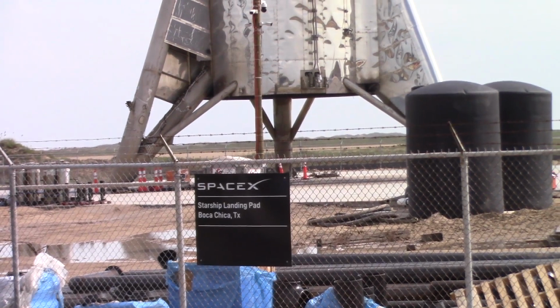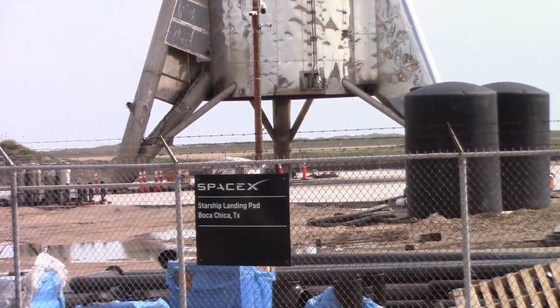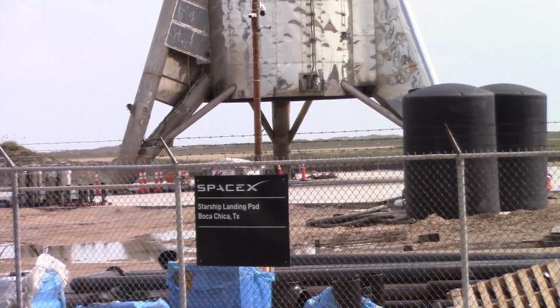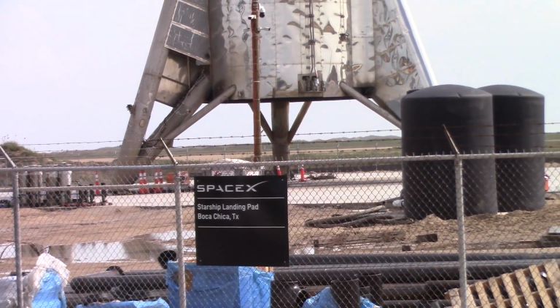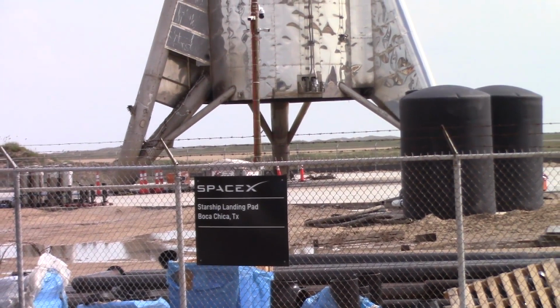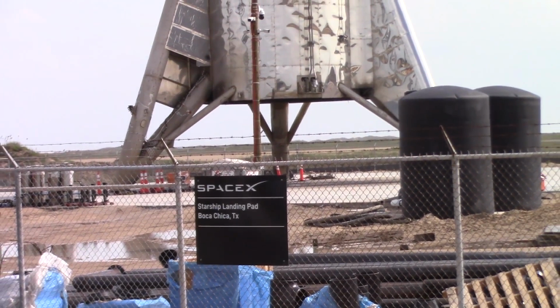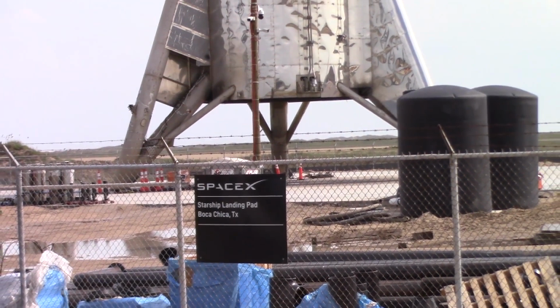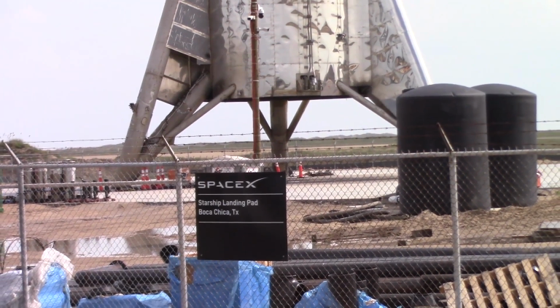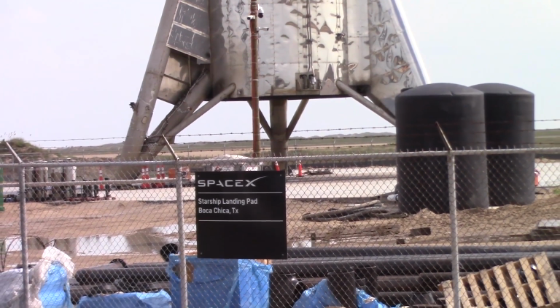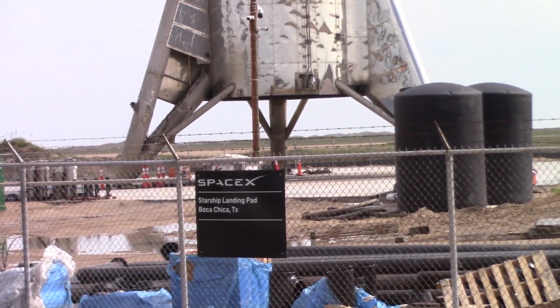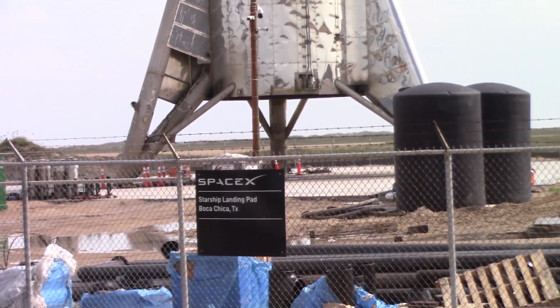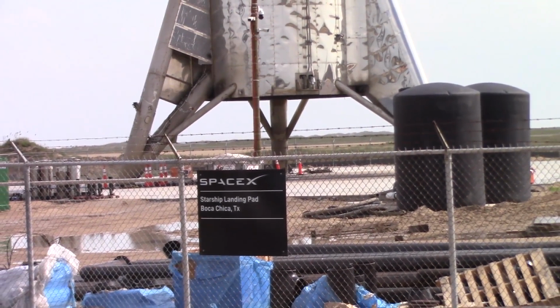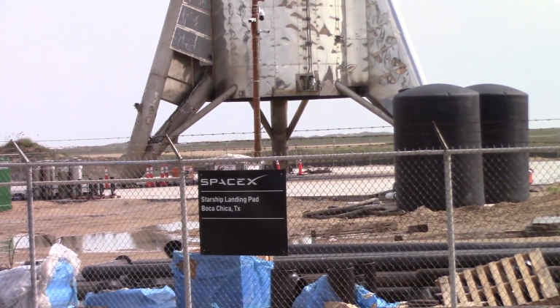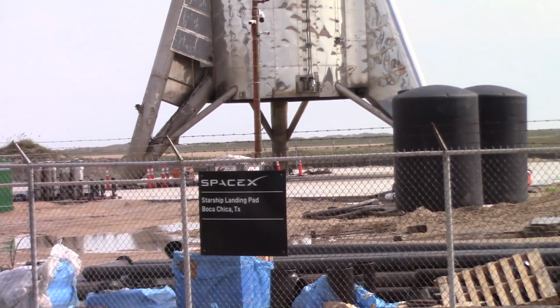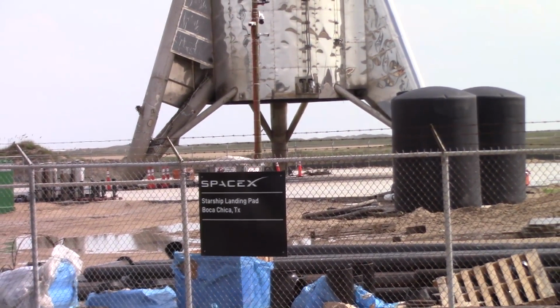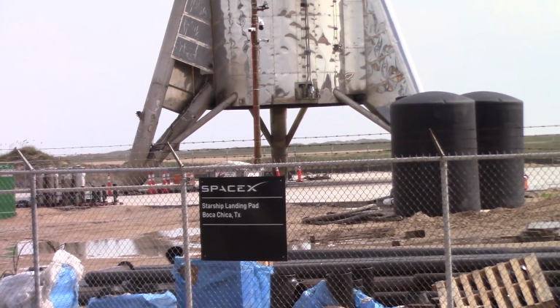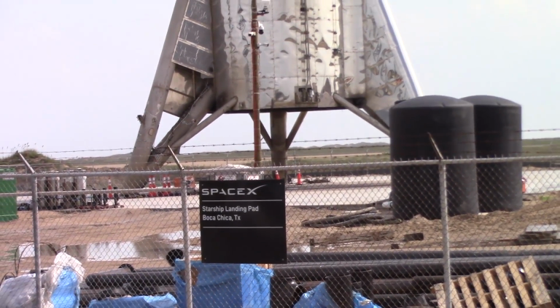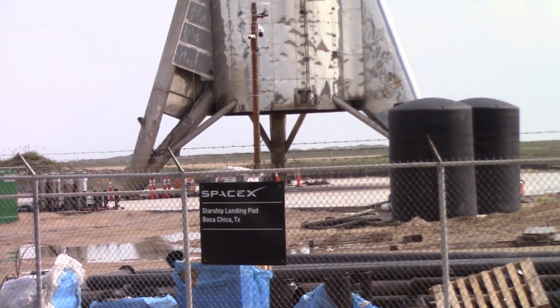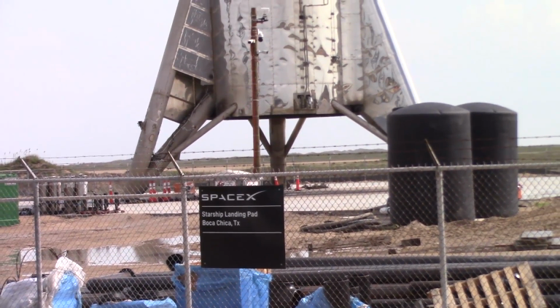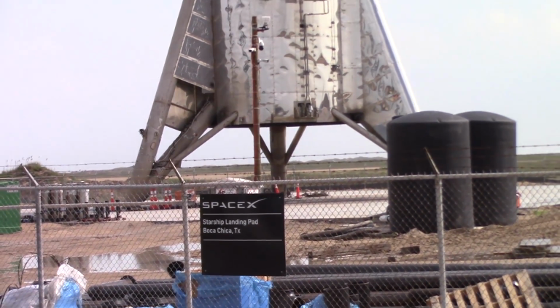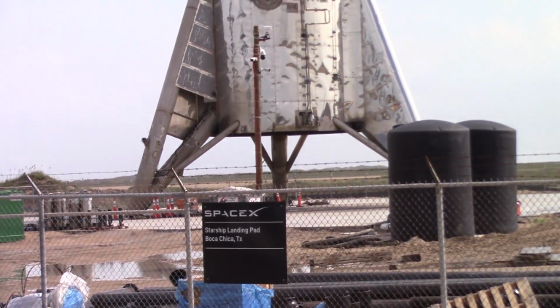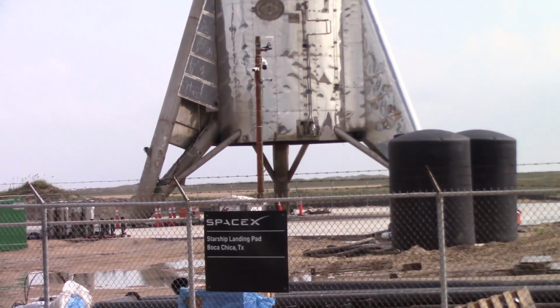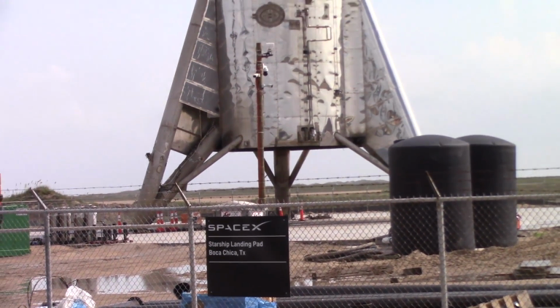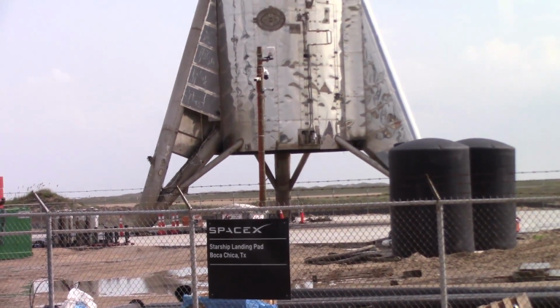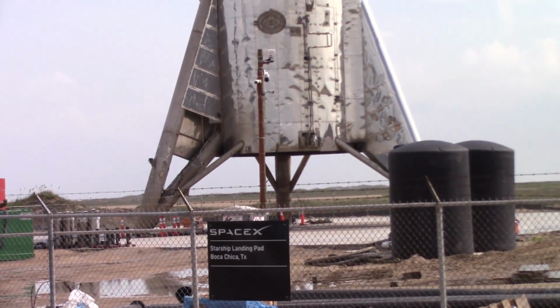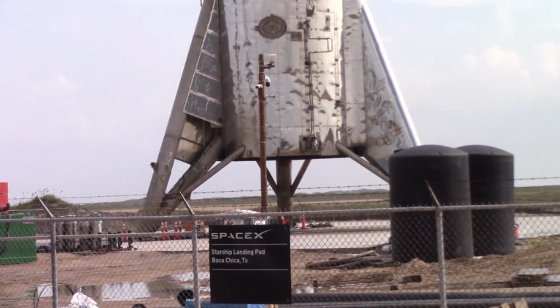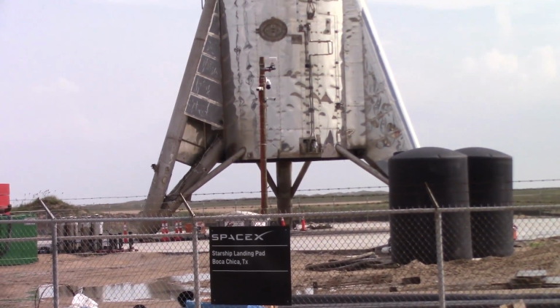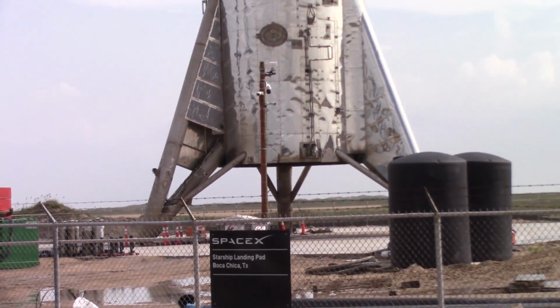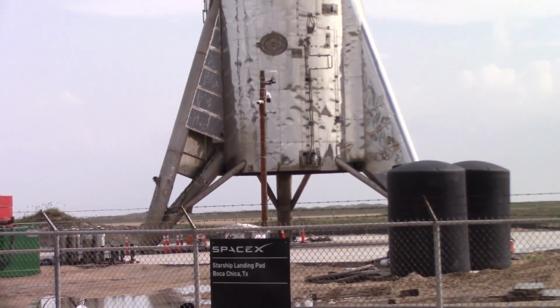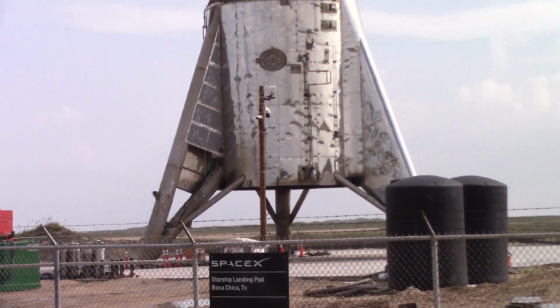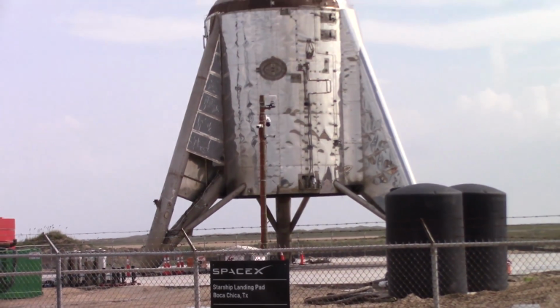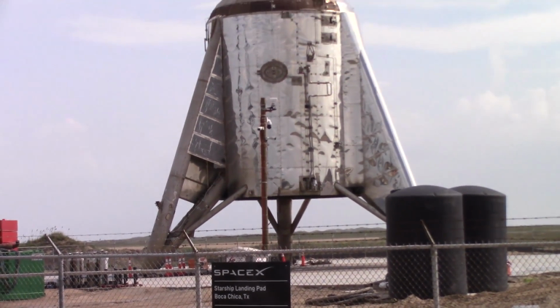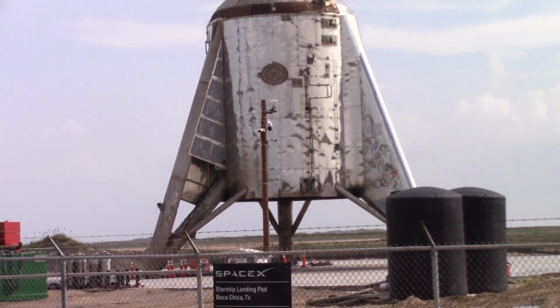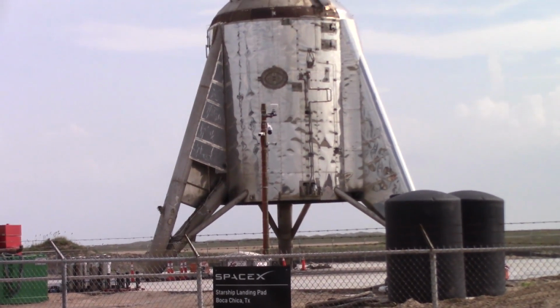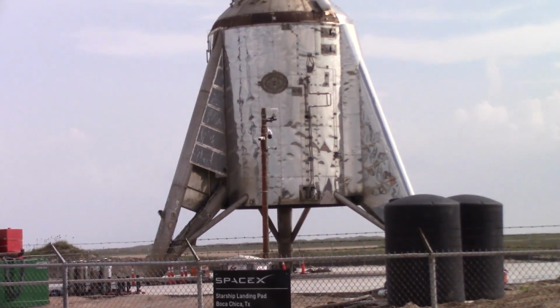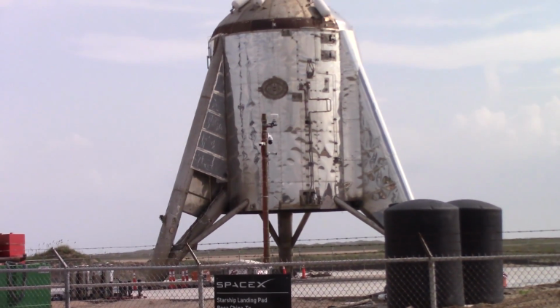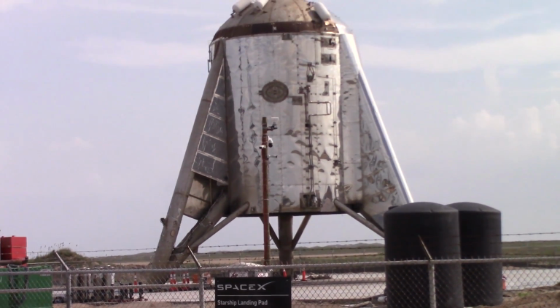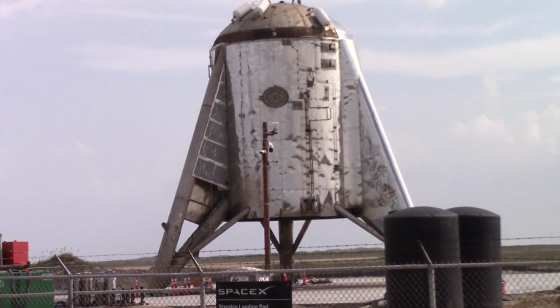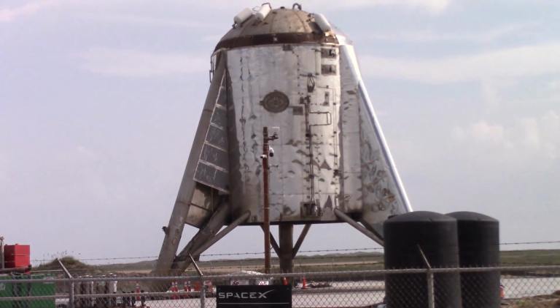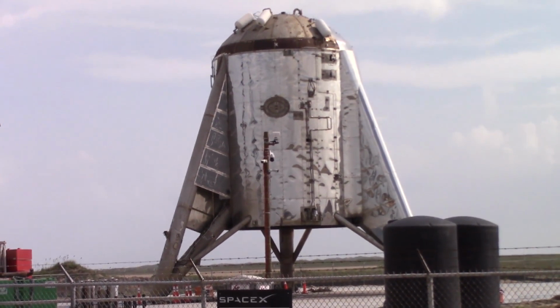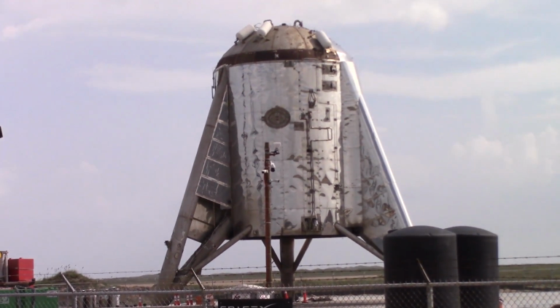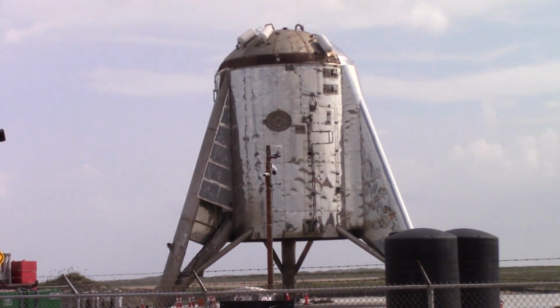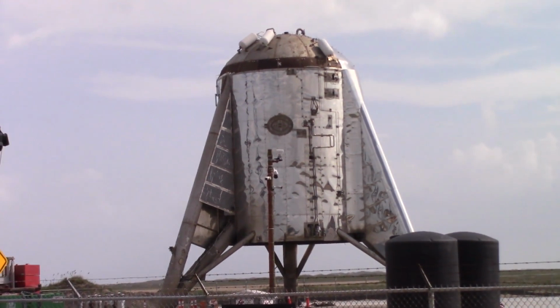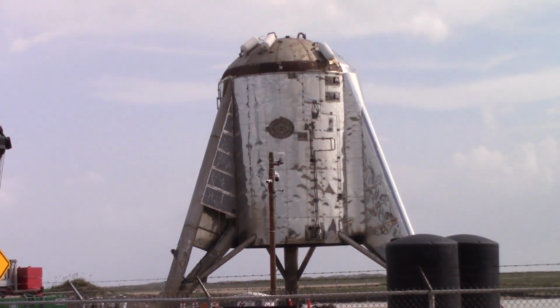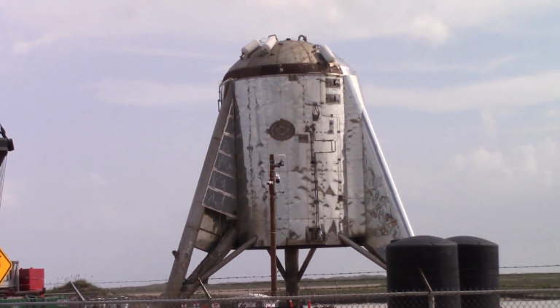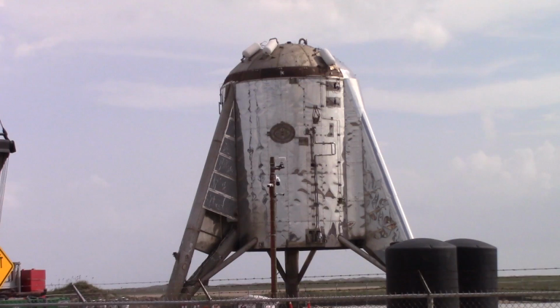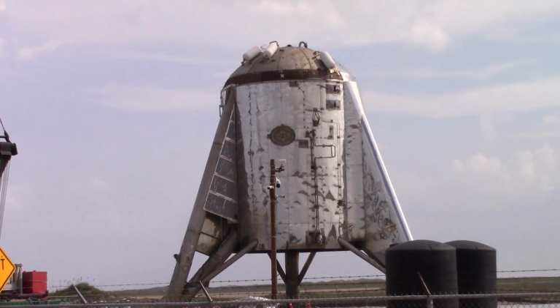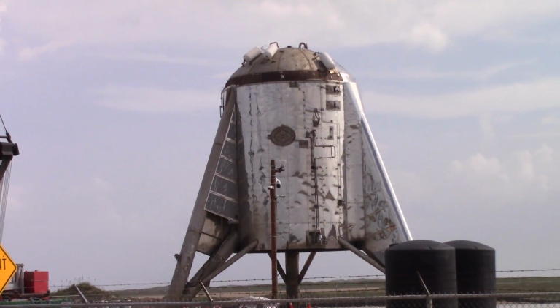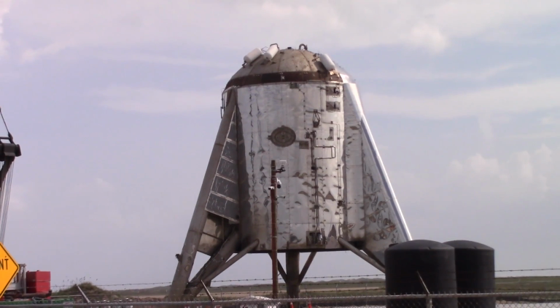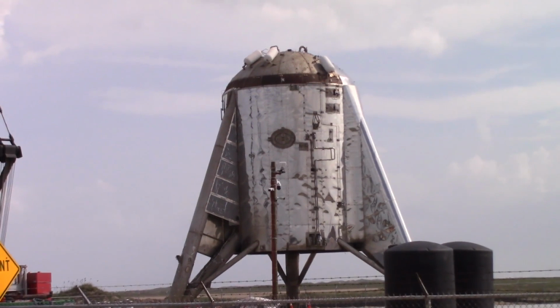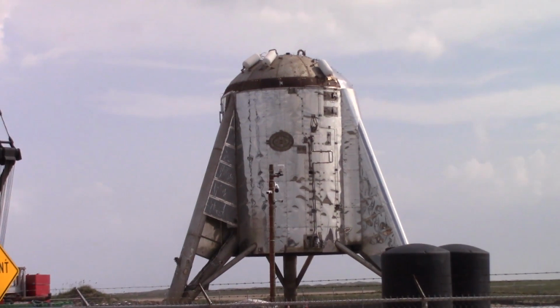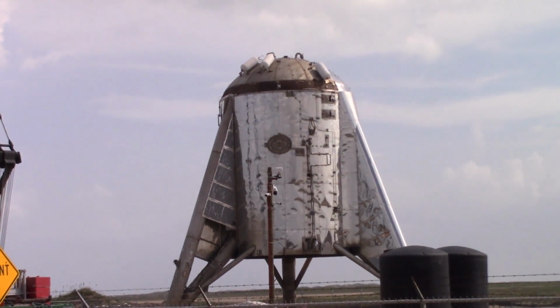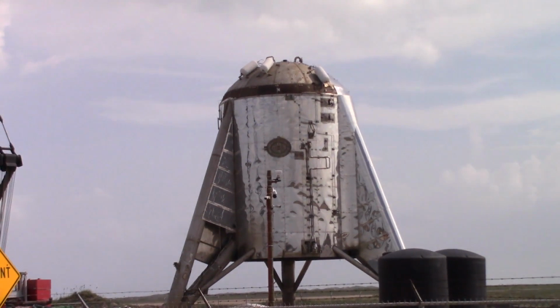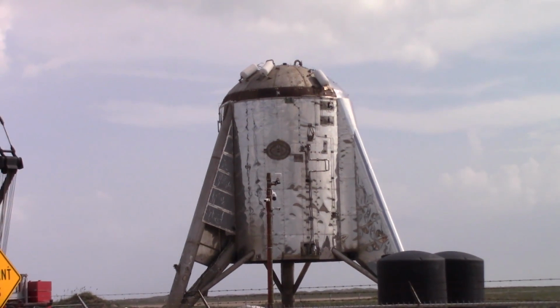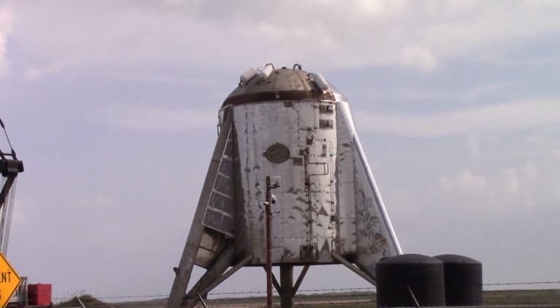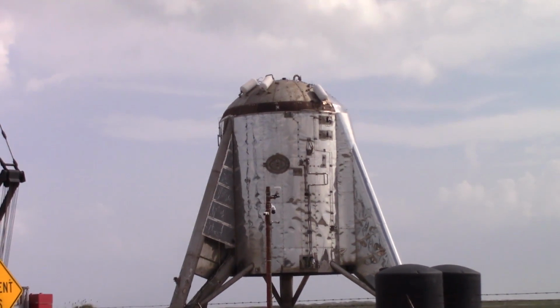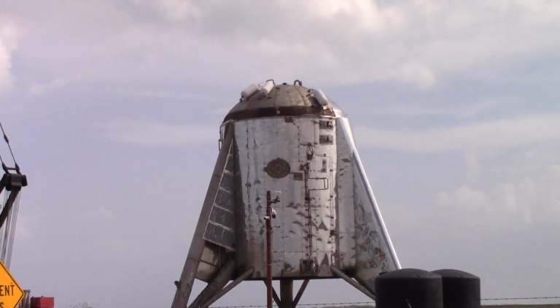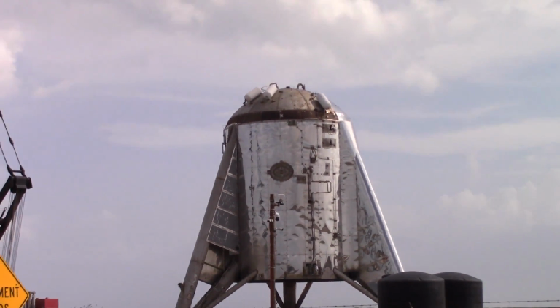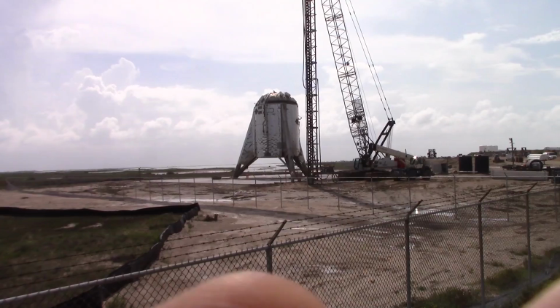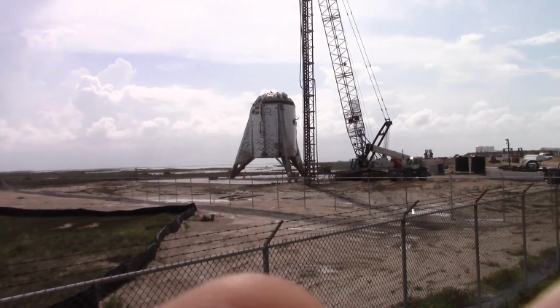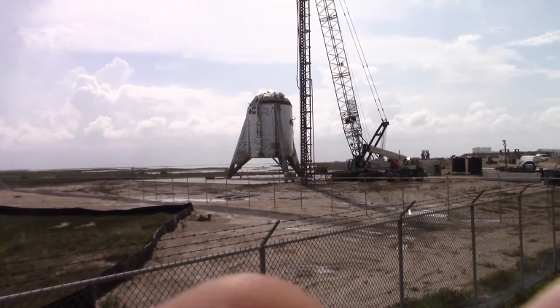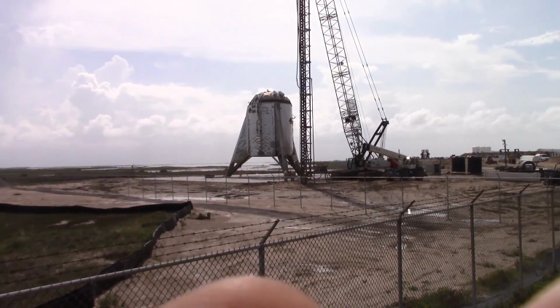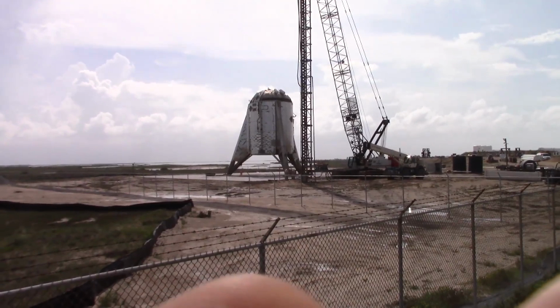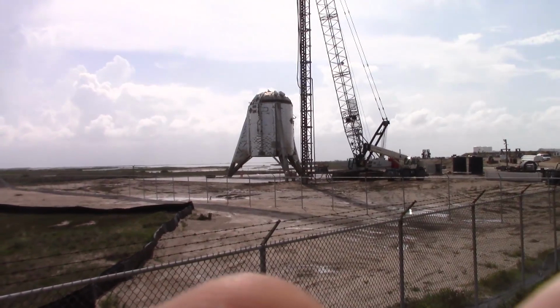Hey, hey, hey, it's LabPadre with another SpaceX Boca Chica update. Thanks for tuning in, nerds and nerdettes.